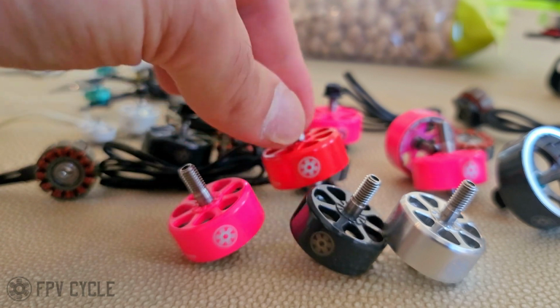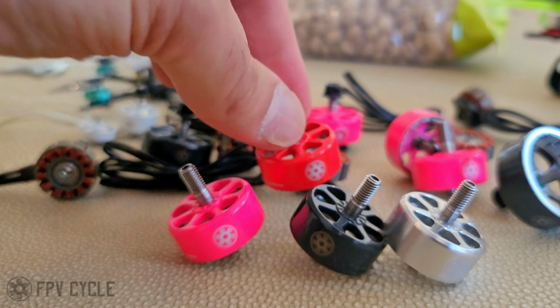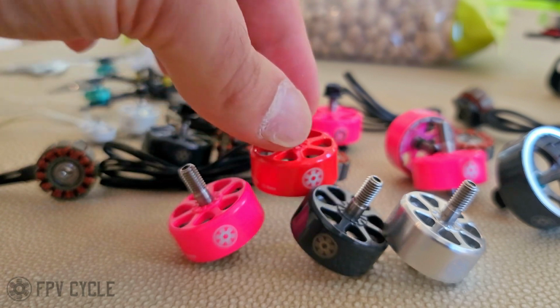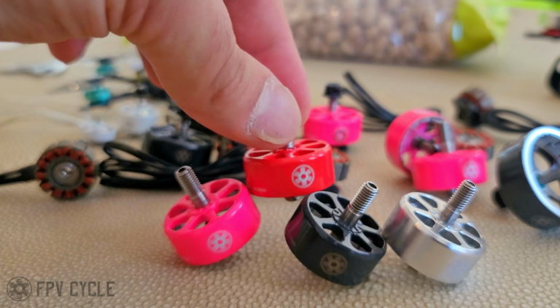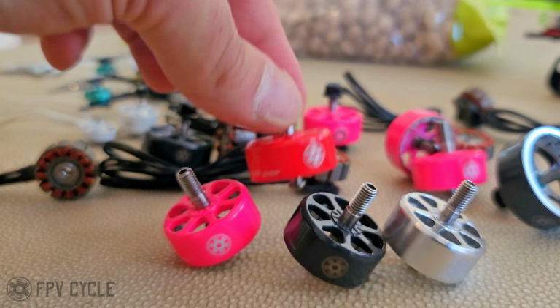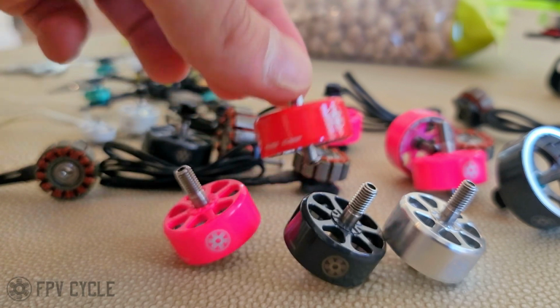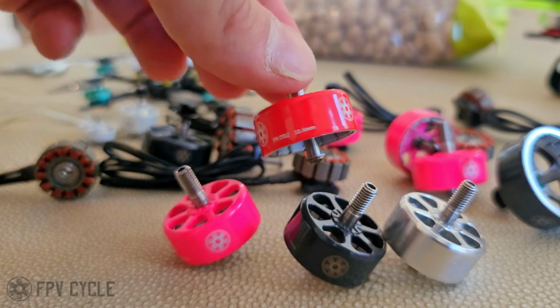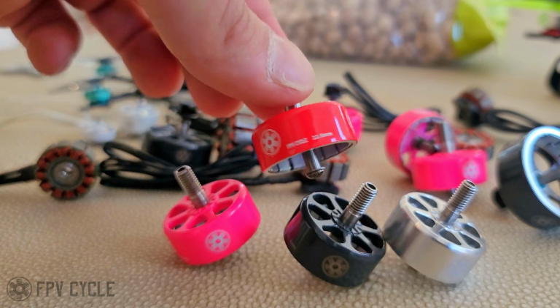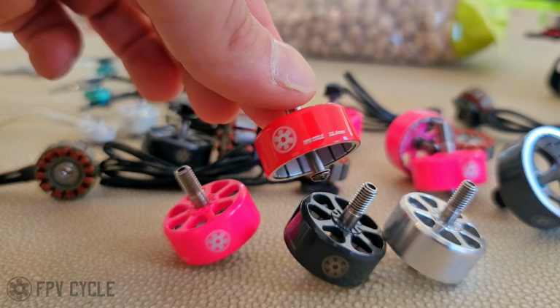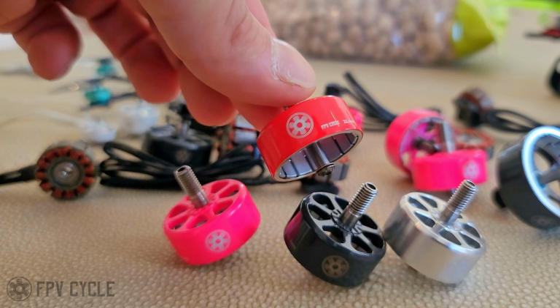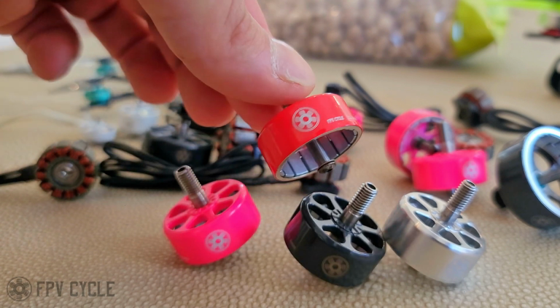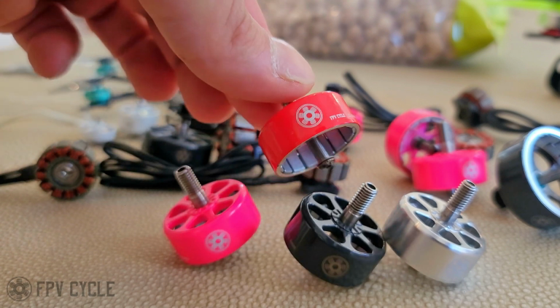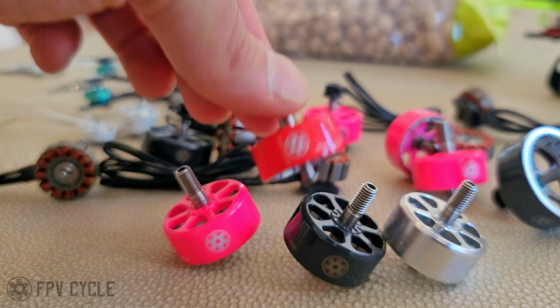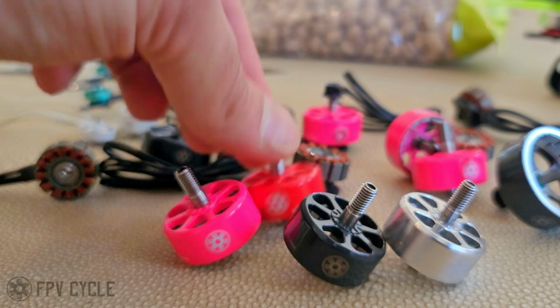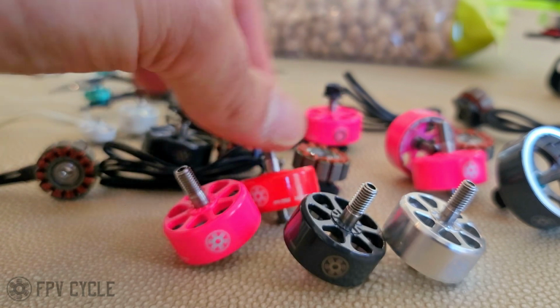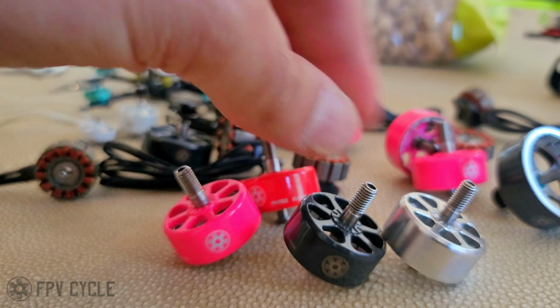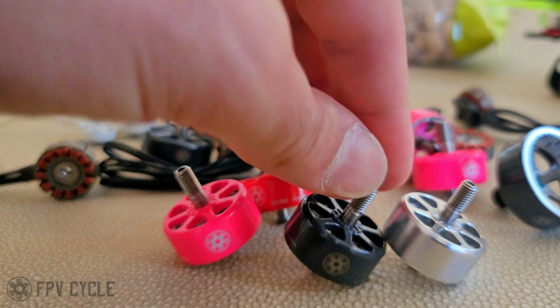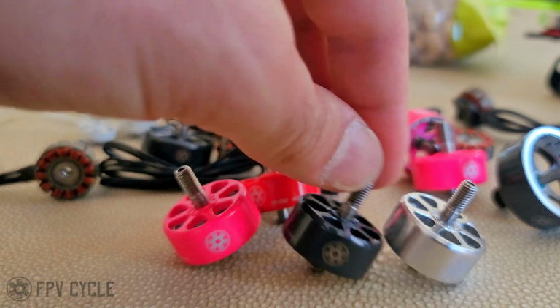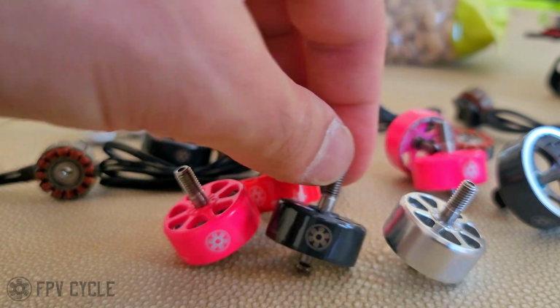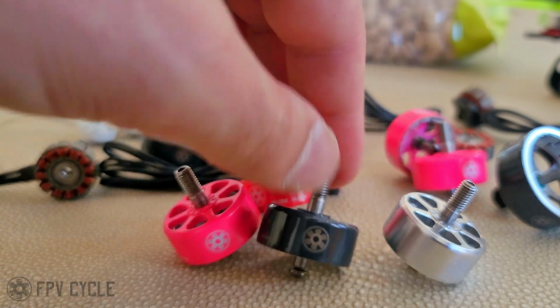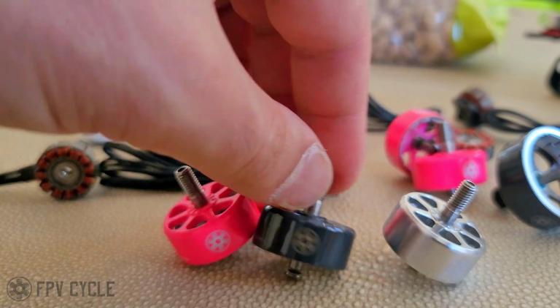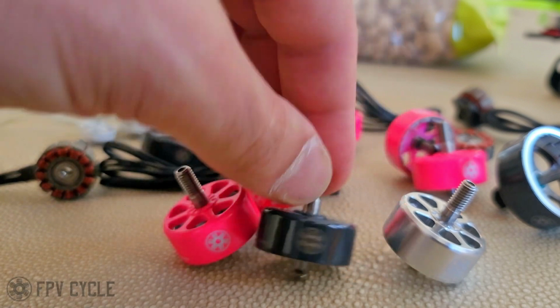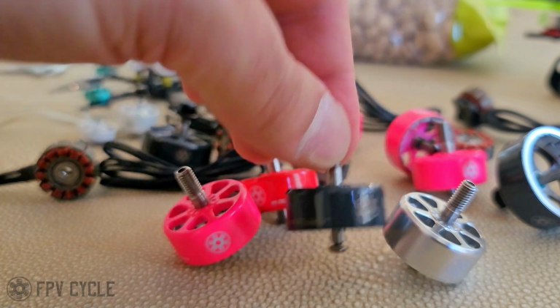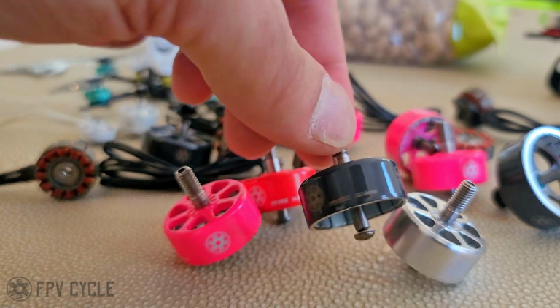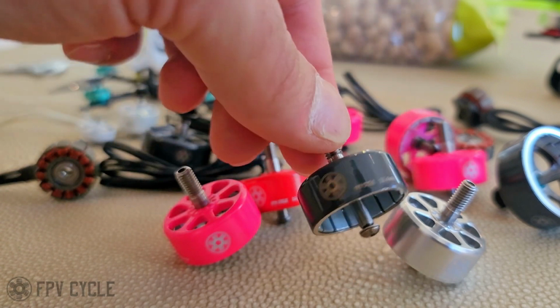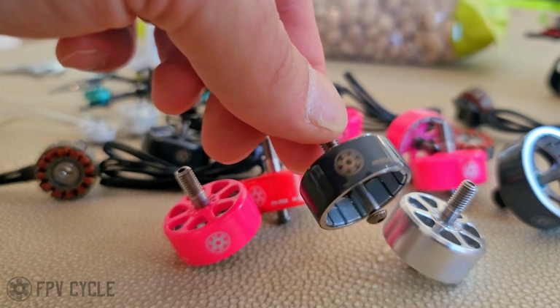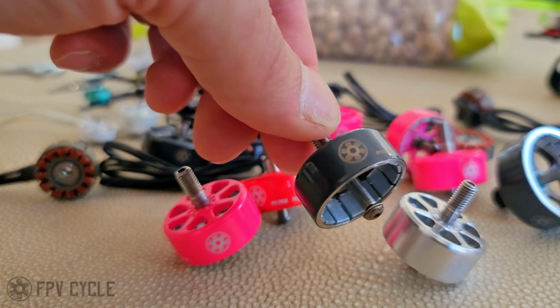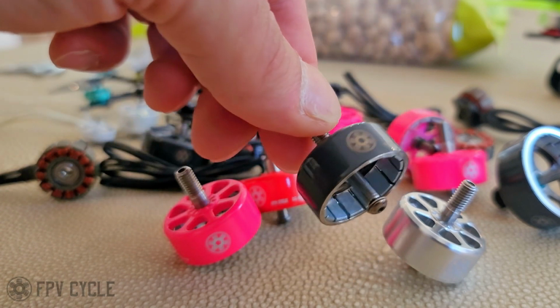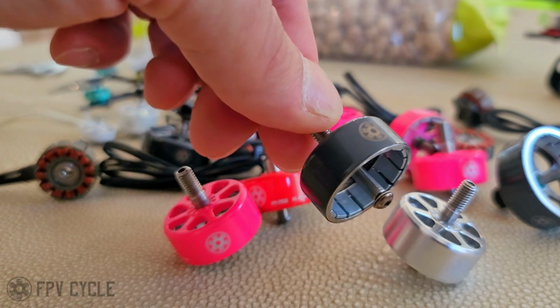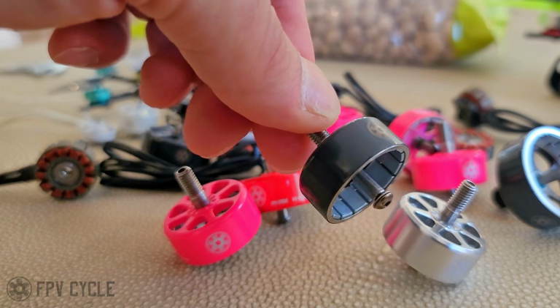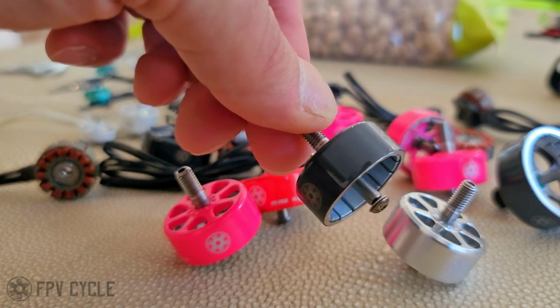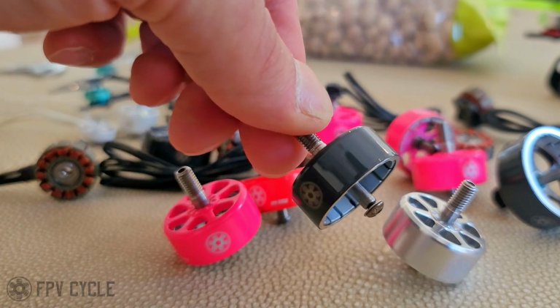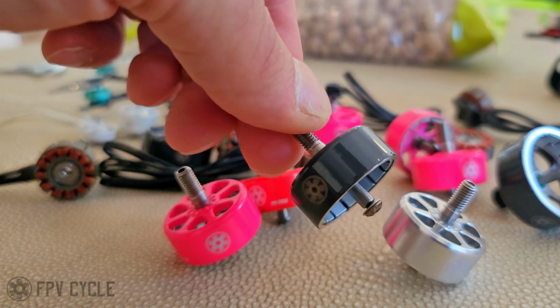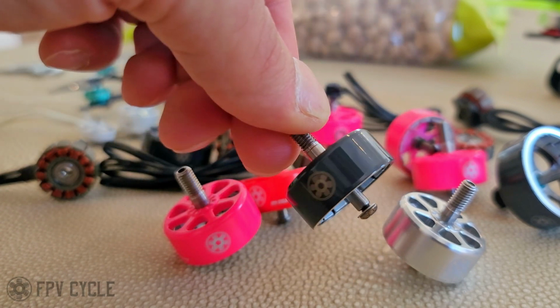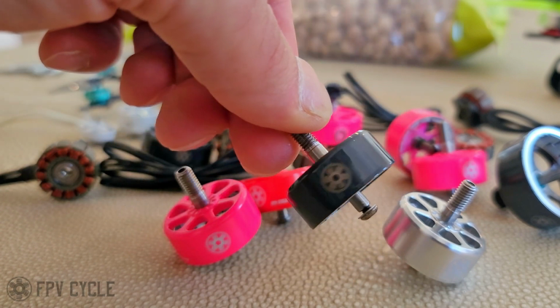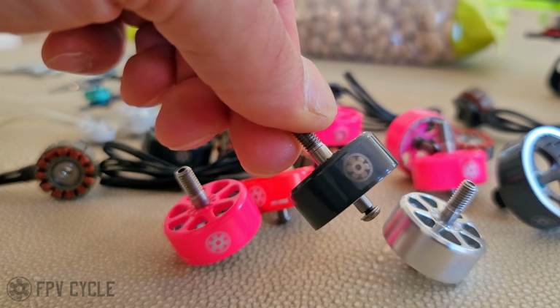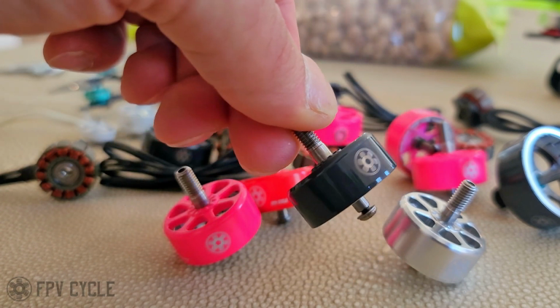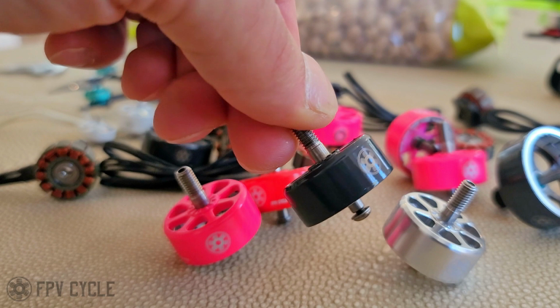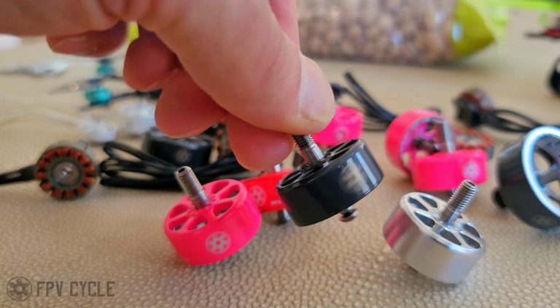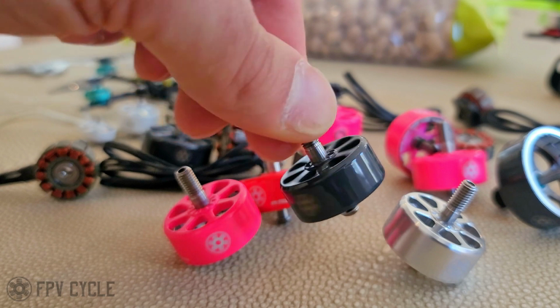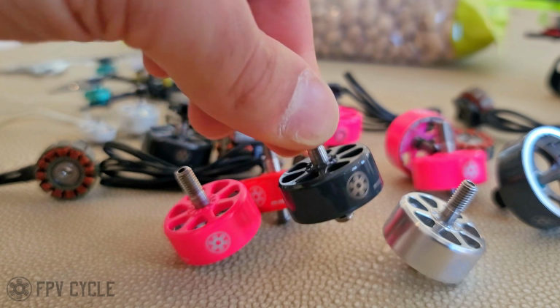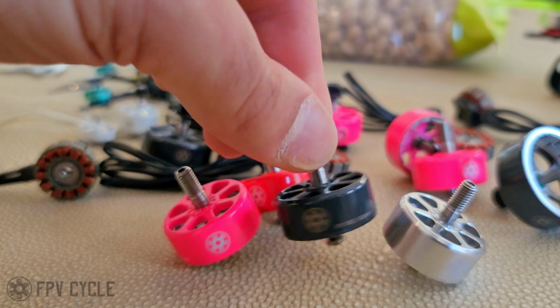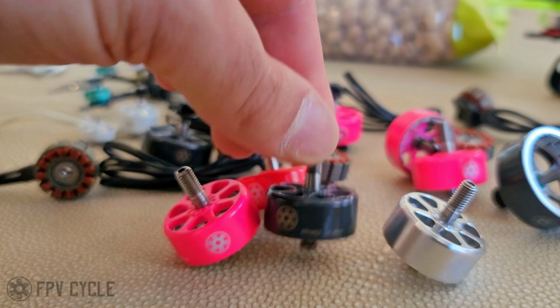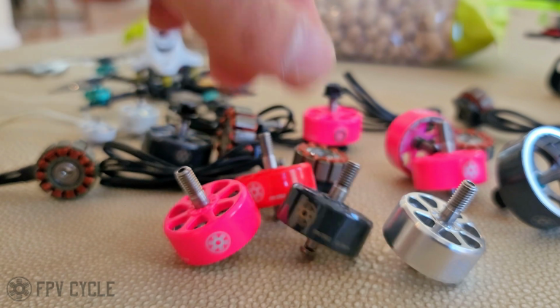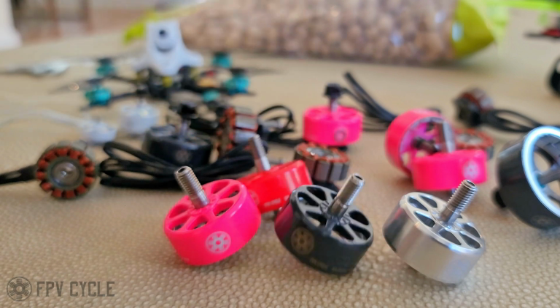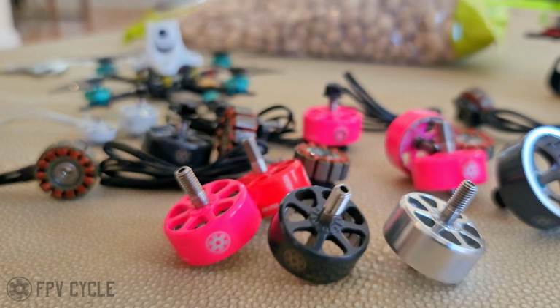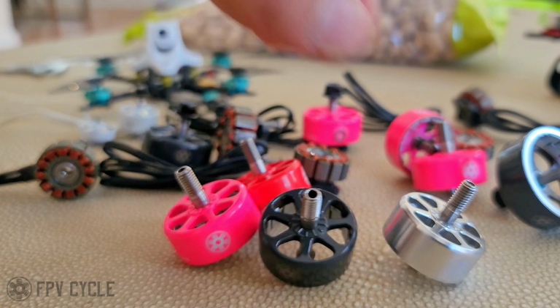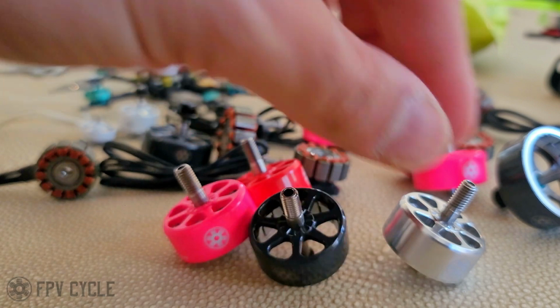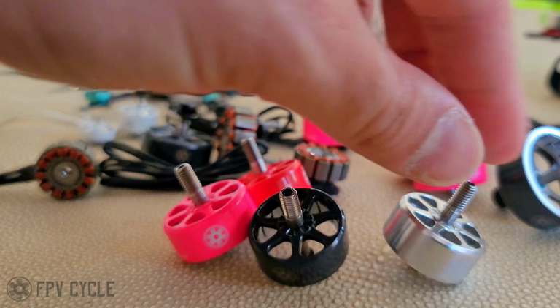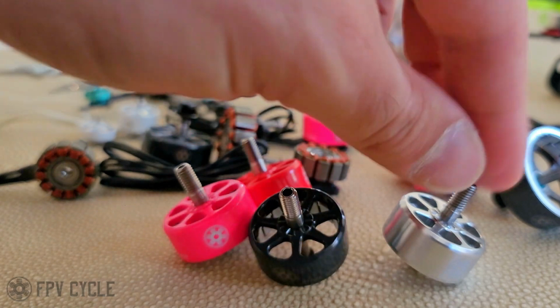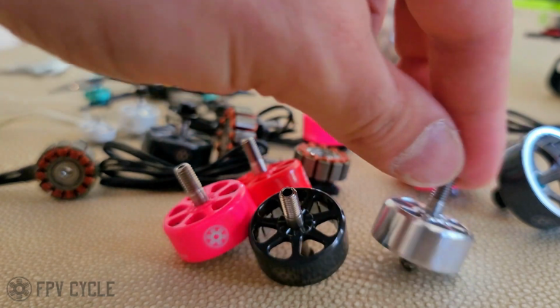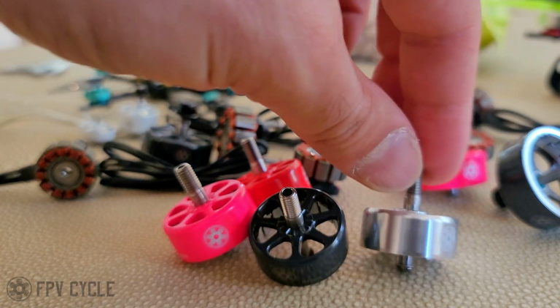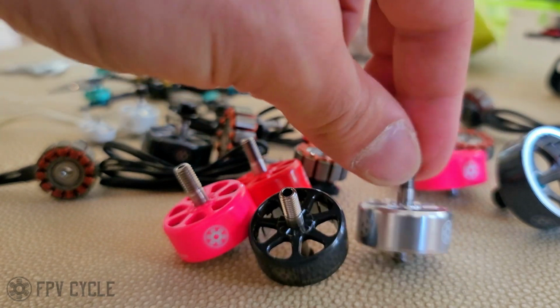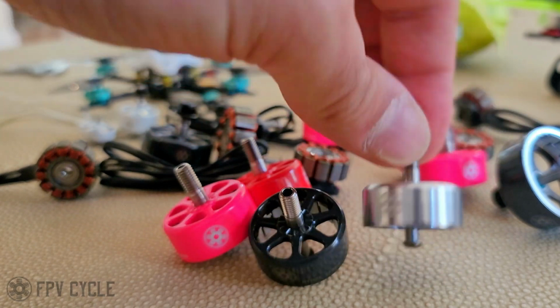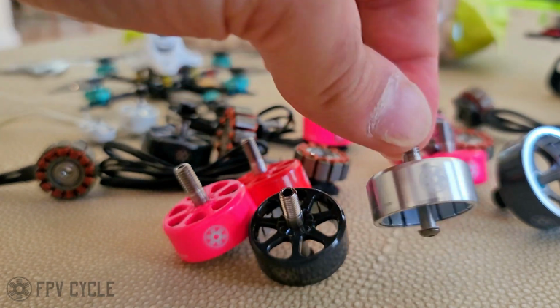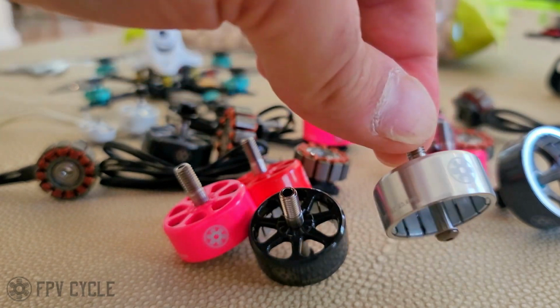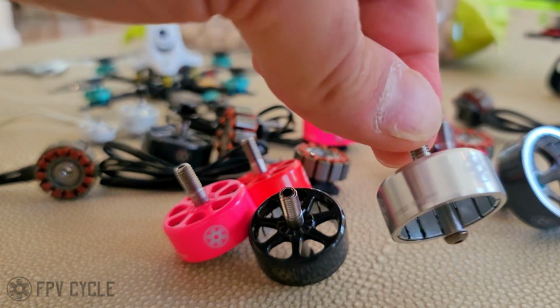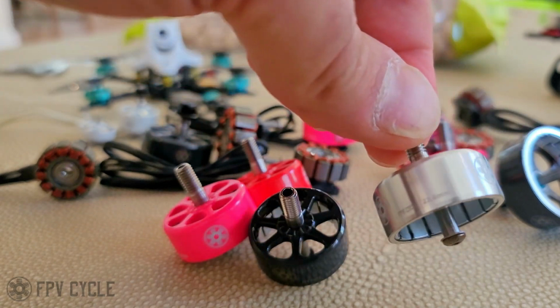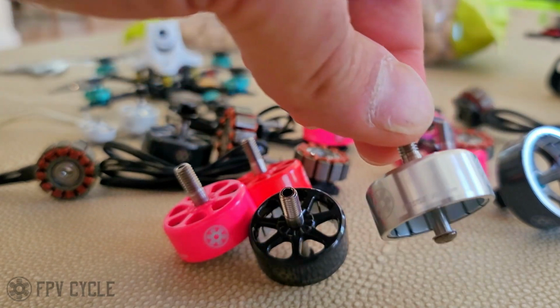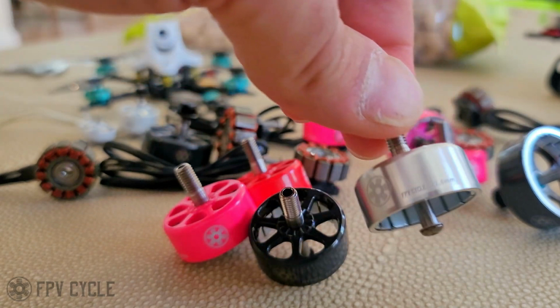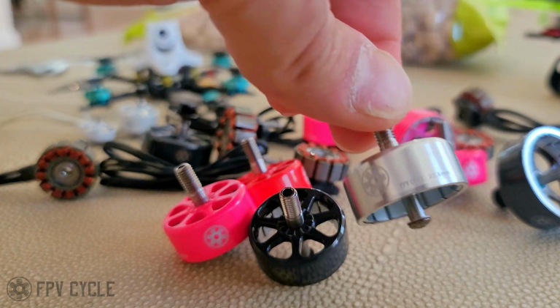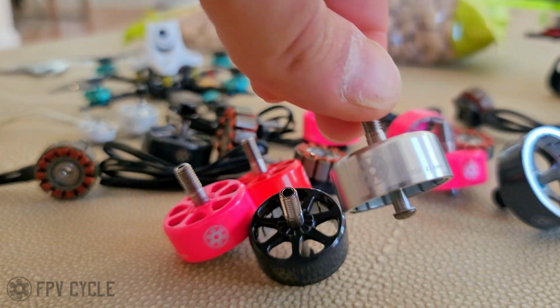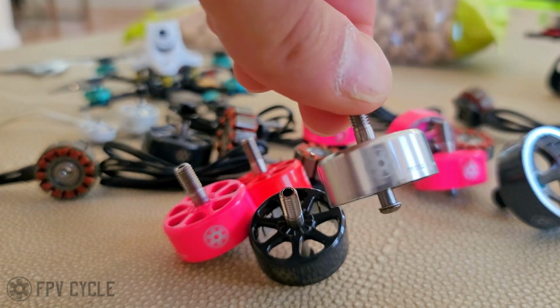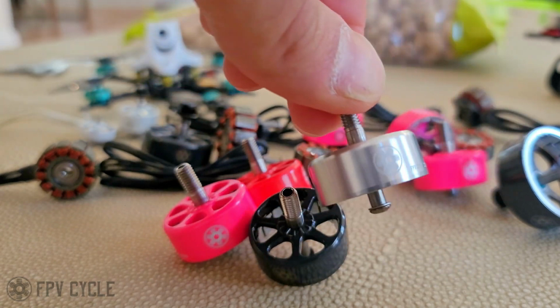There's the Ferrari red. There is the dark gray, which has been requested several times — finally made. And then we have the raw silver.